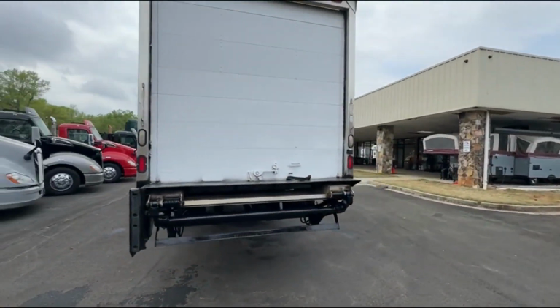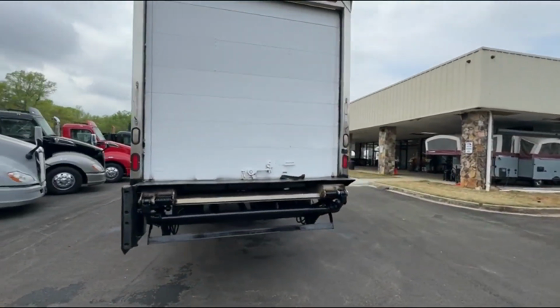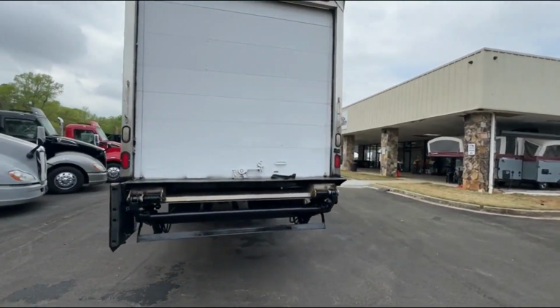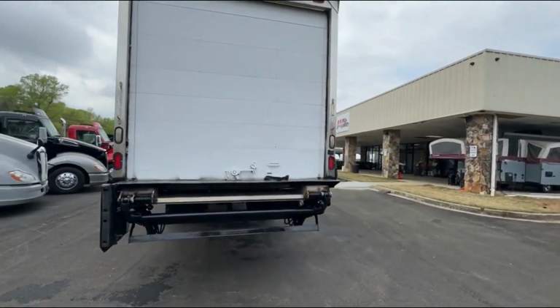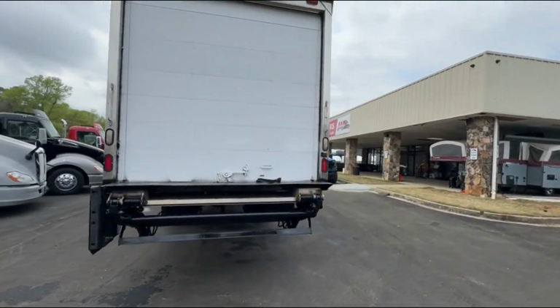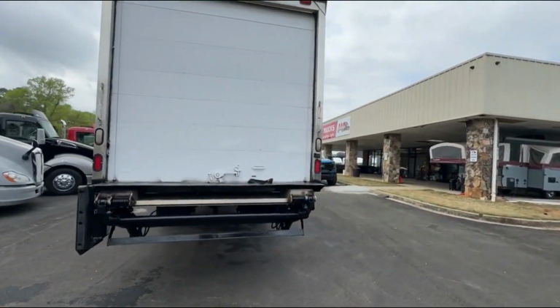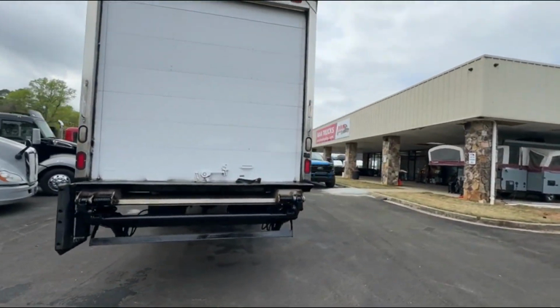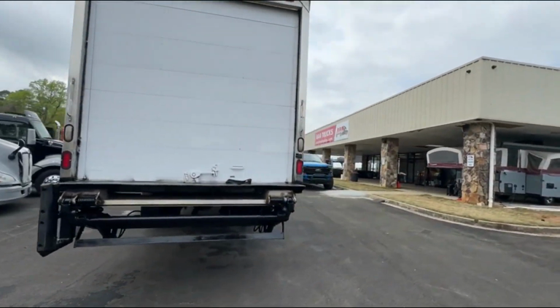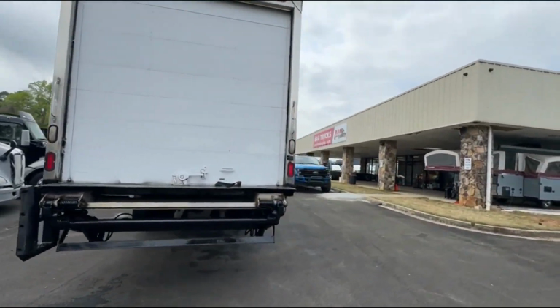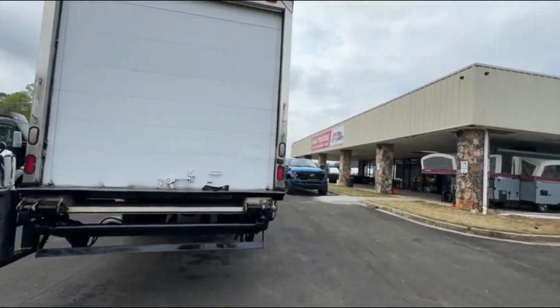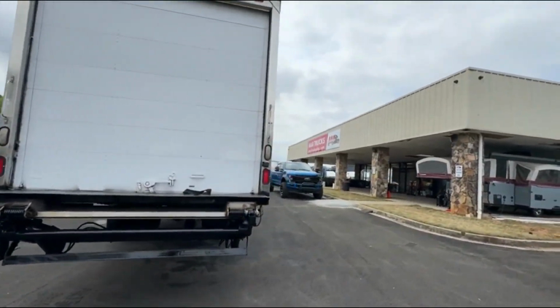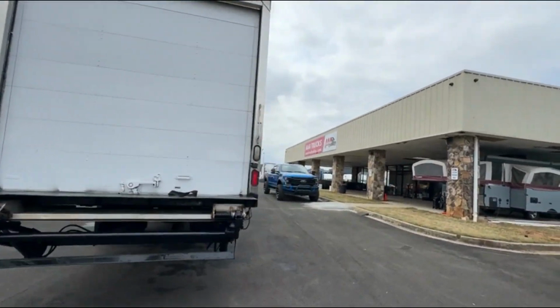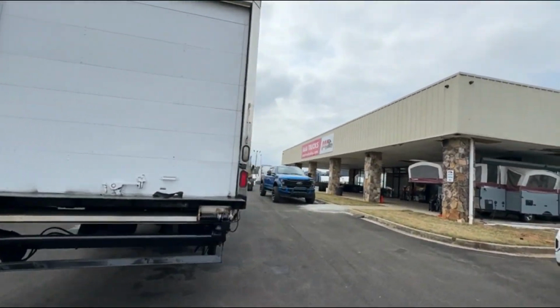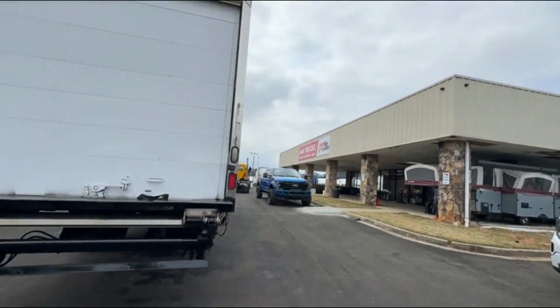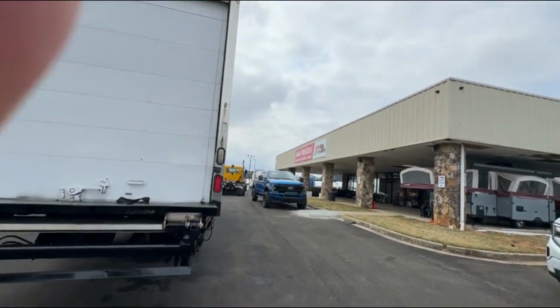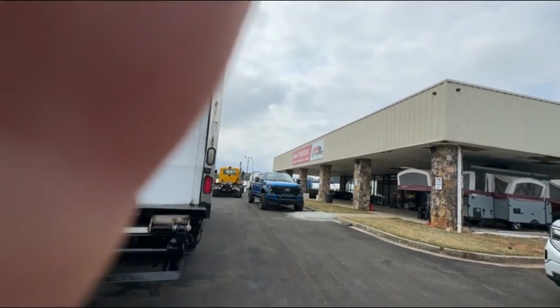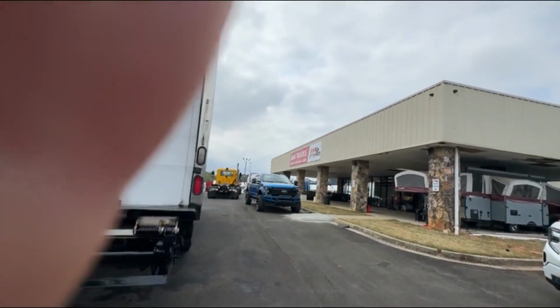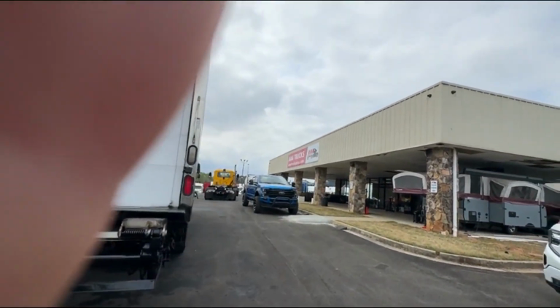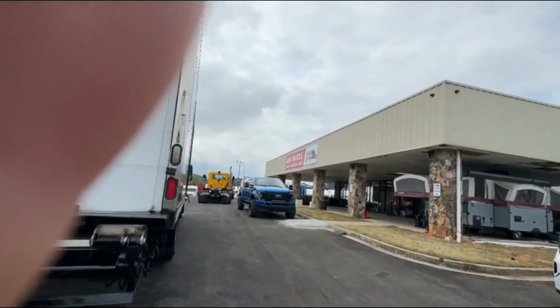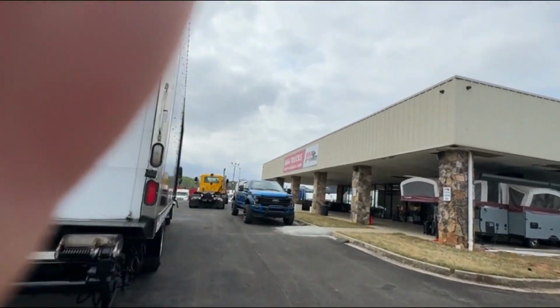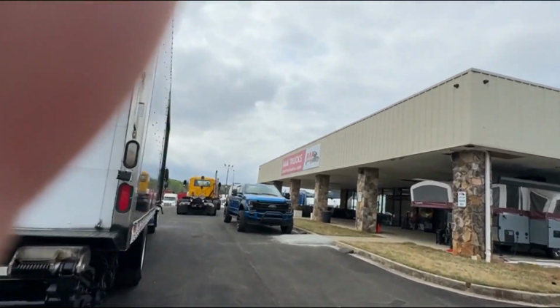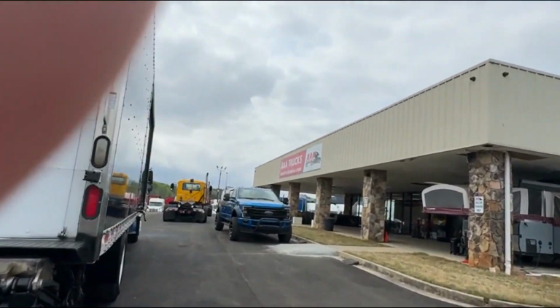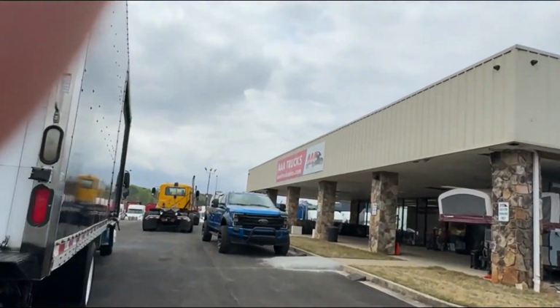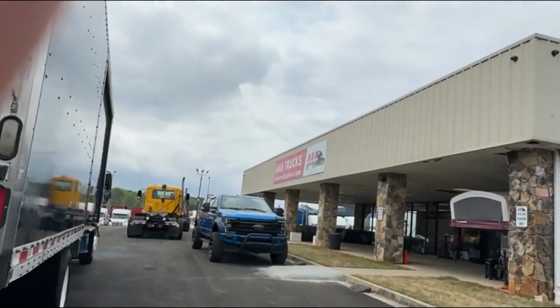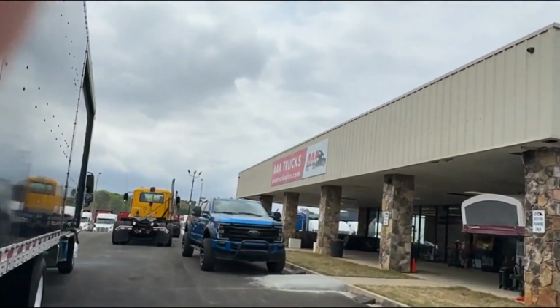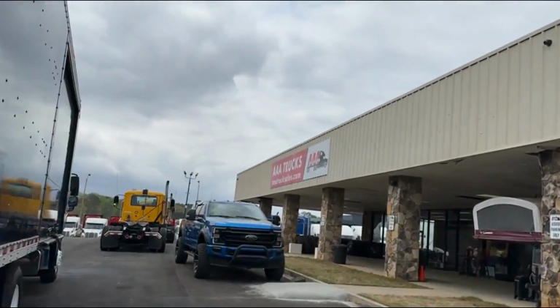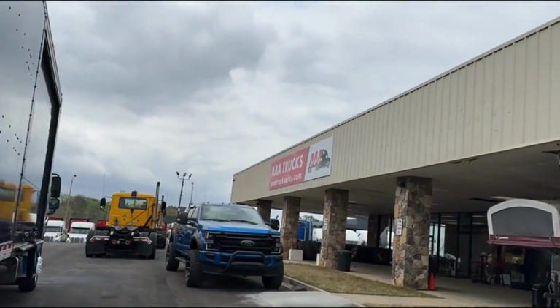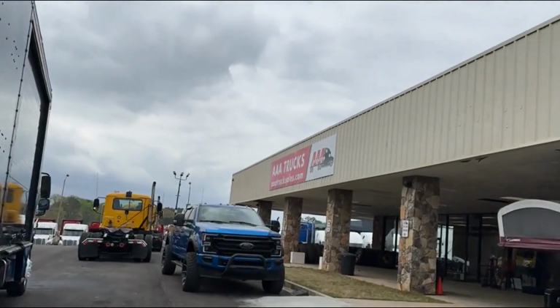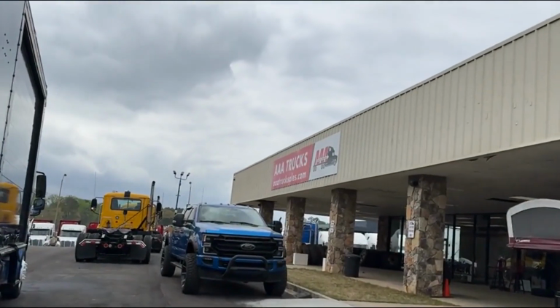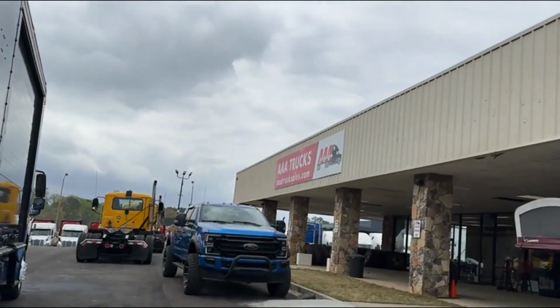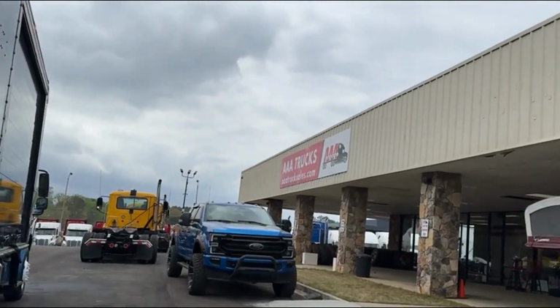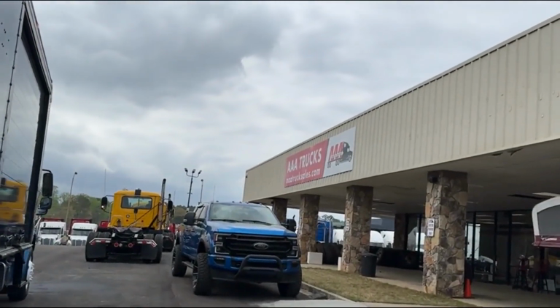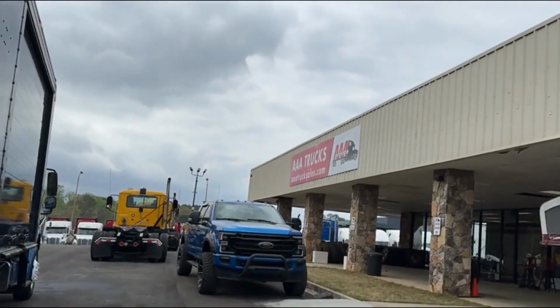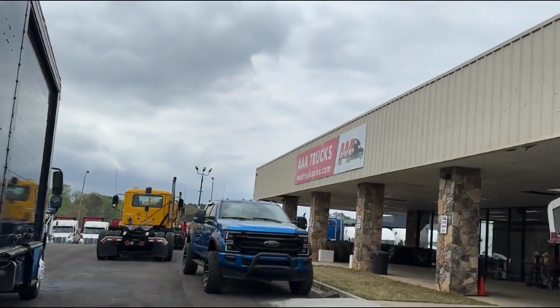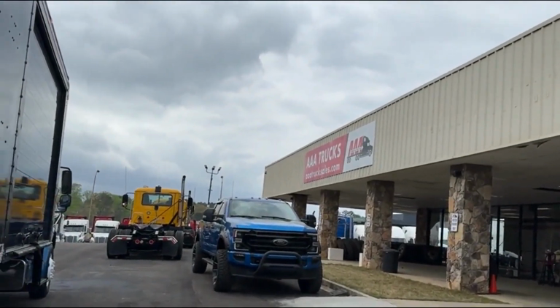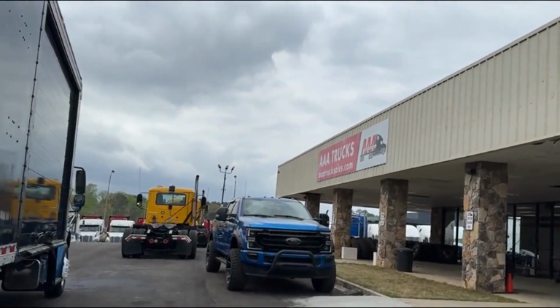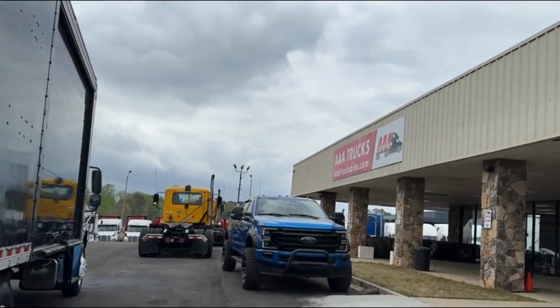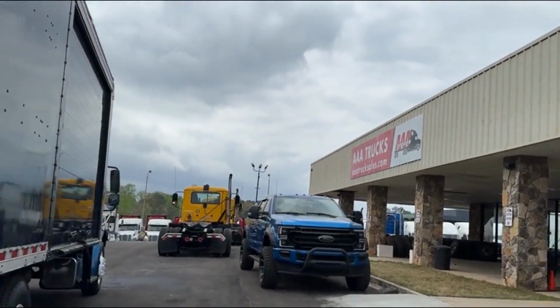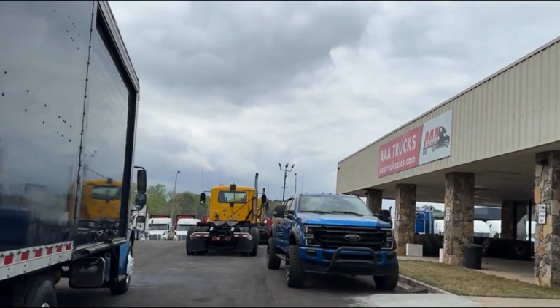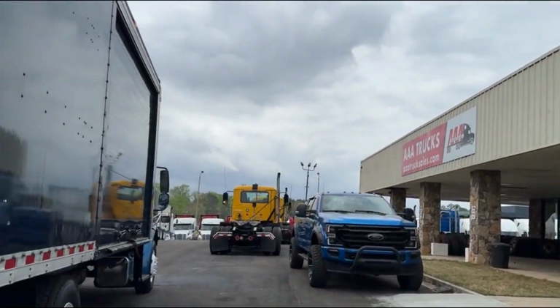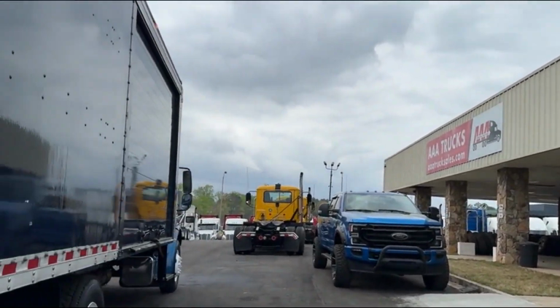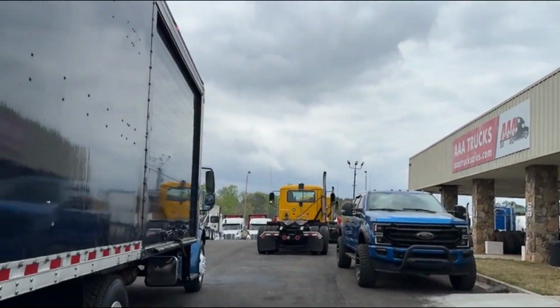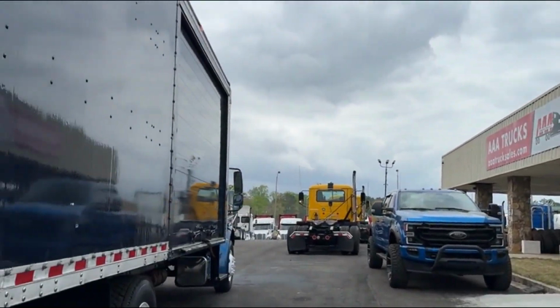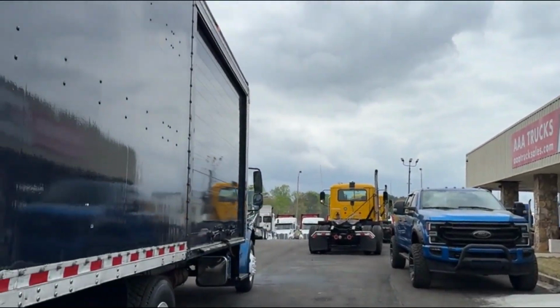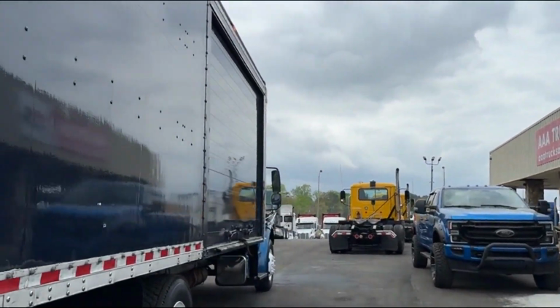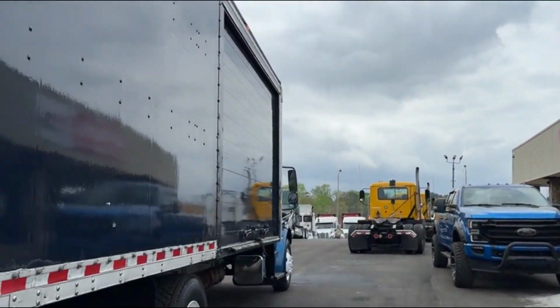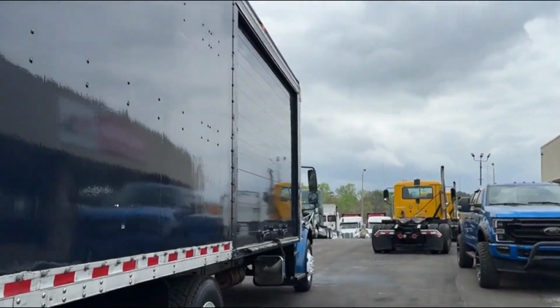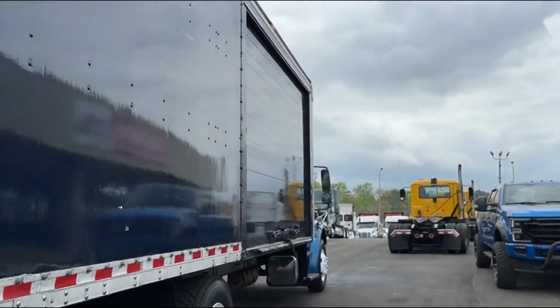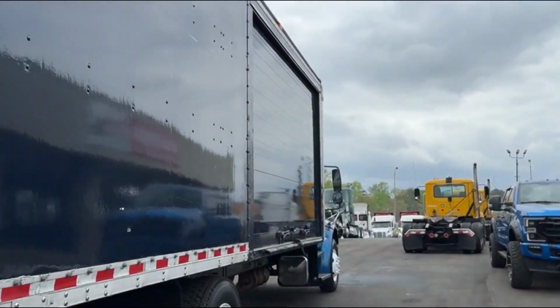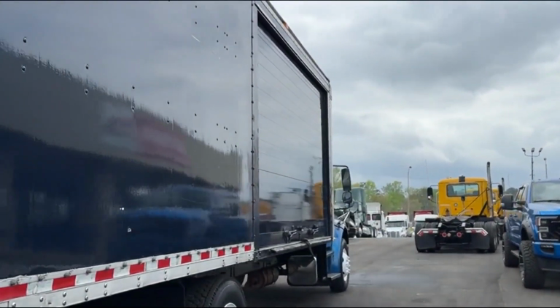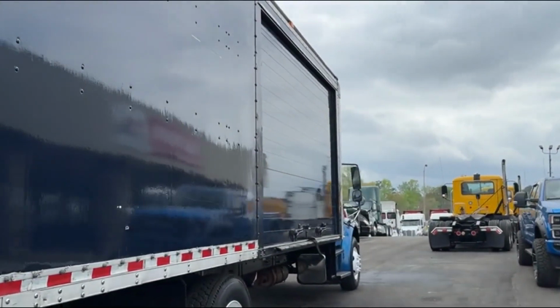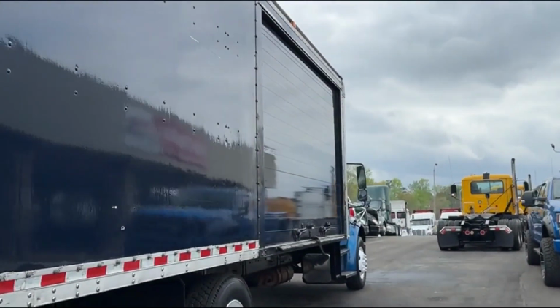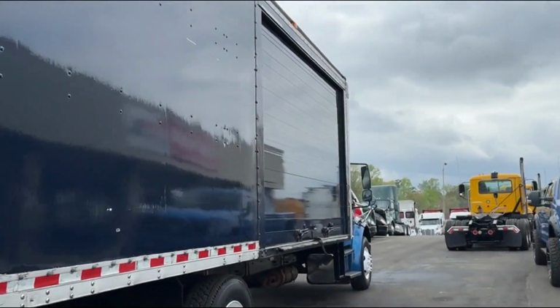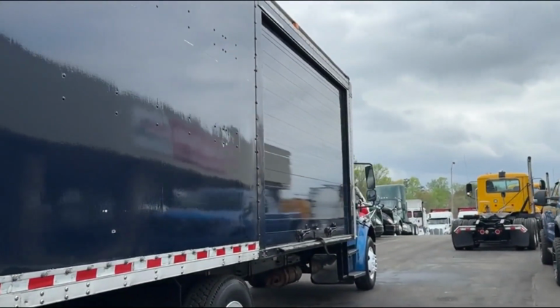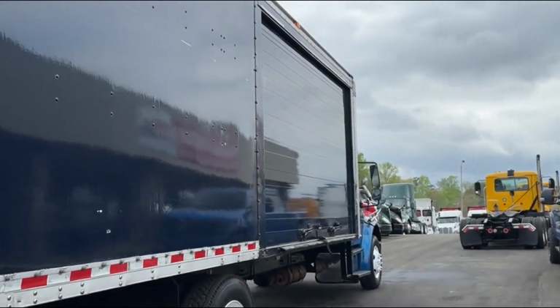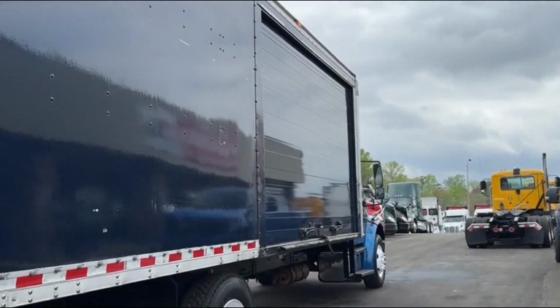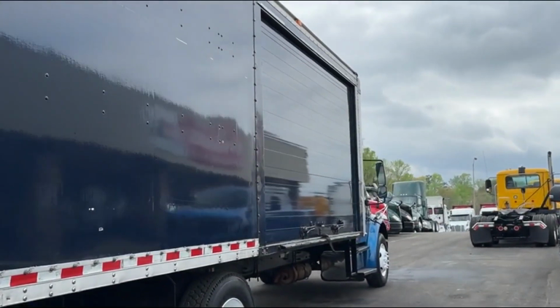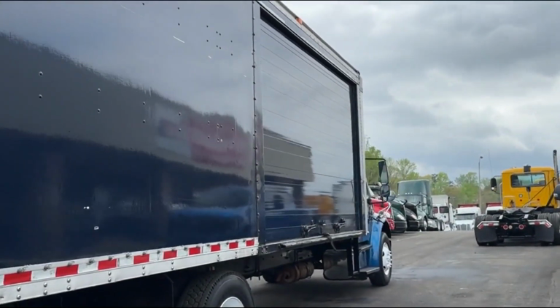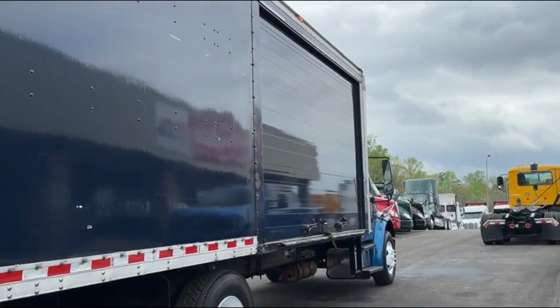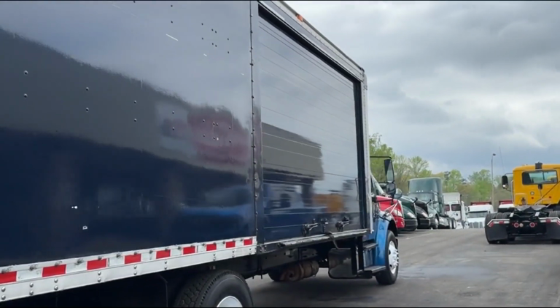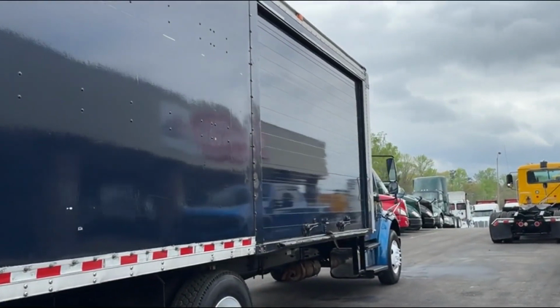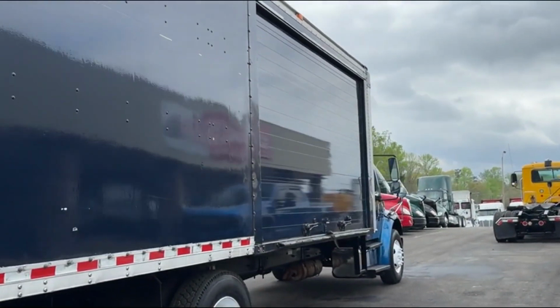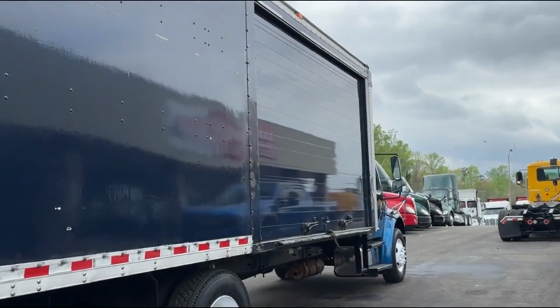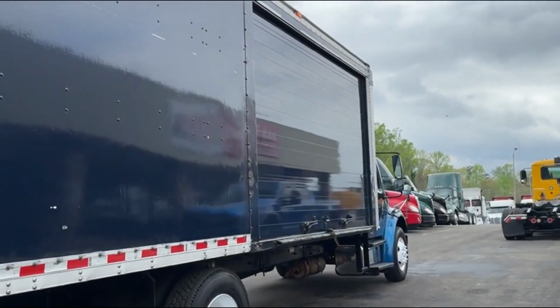You can check this truck out at aaatruckcells.com. There's your other roll-up door.